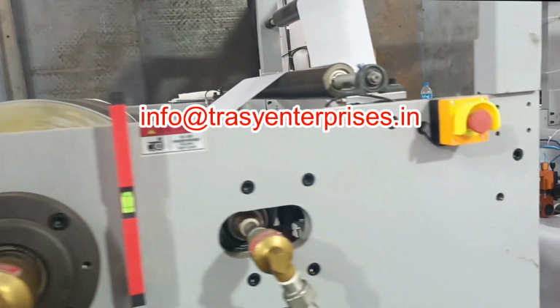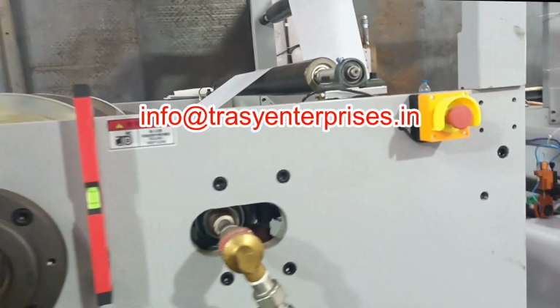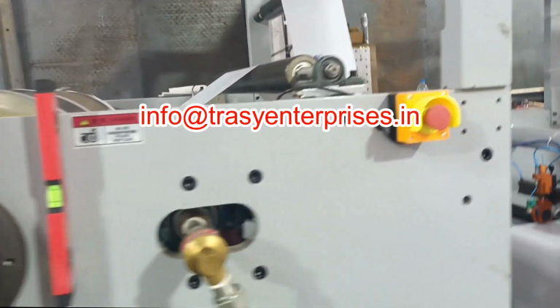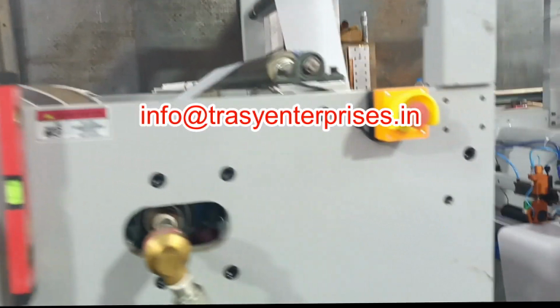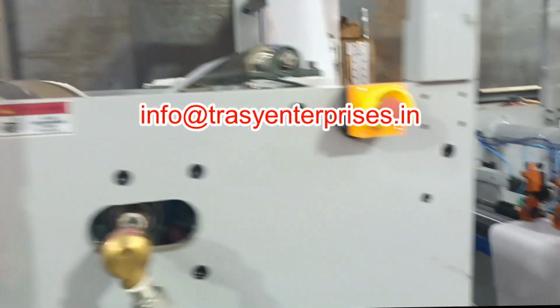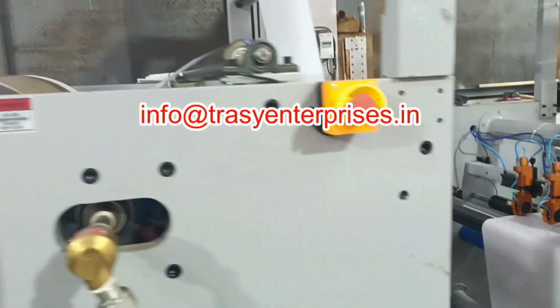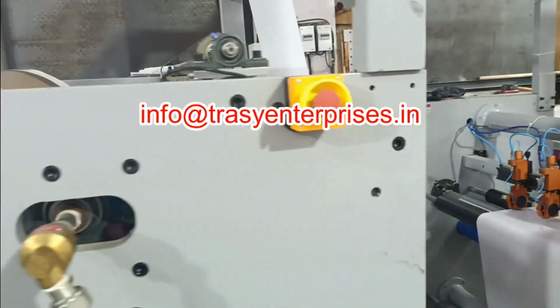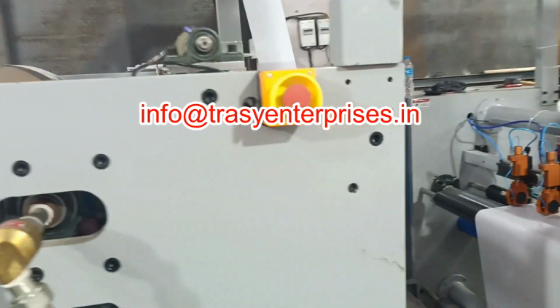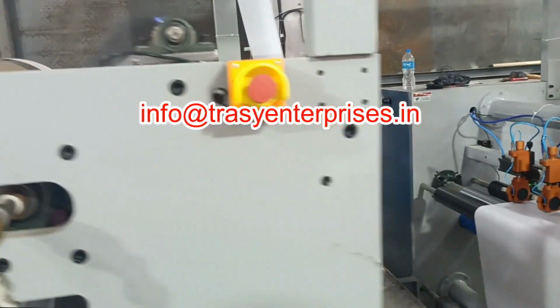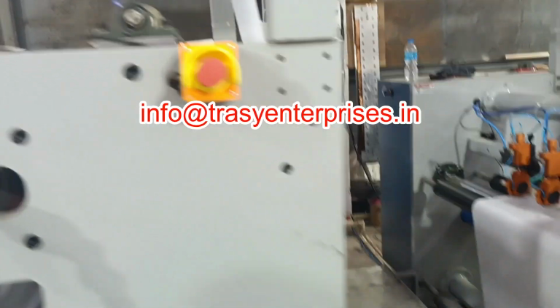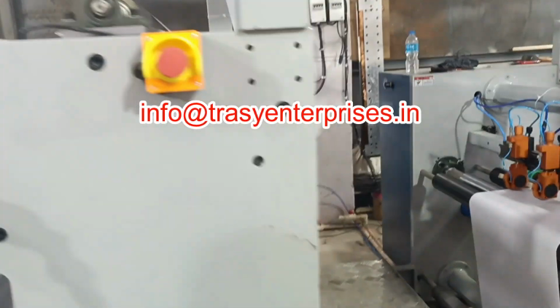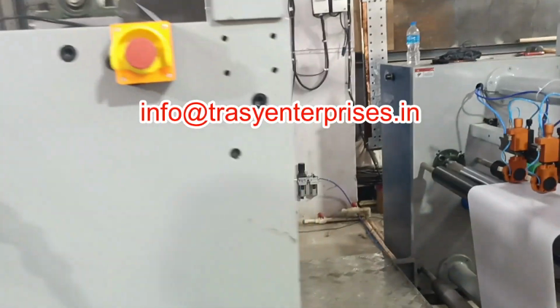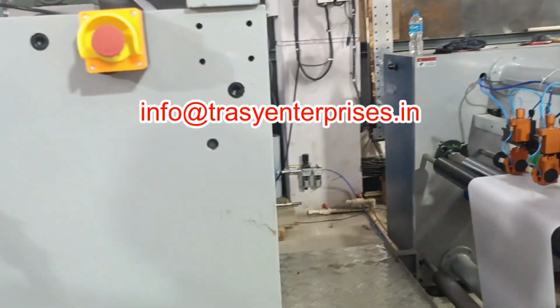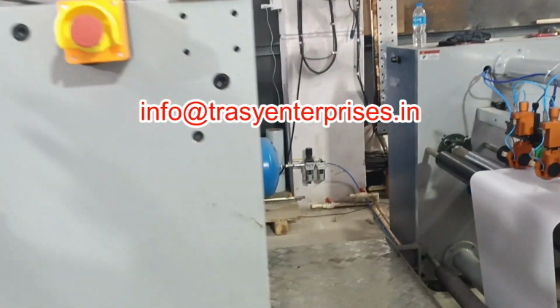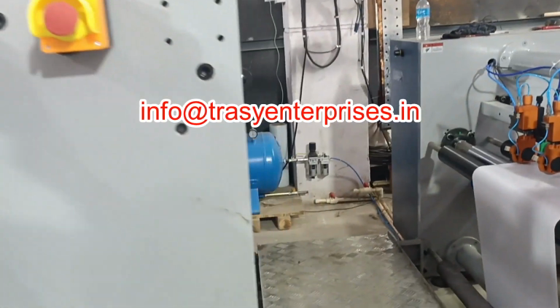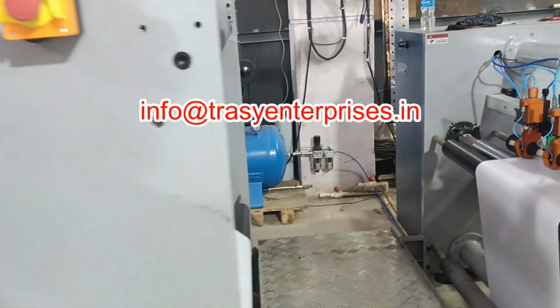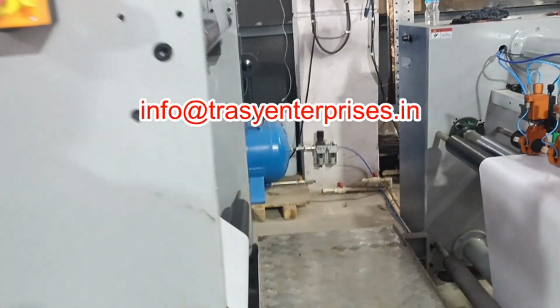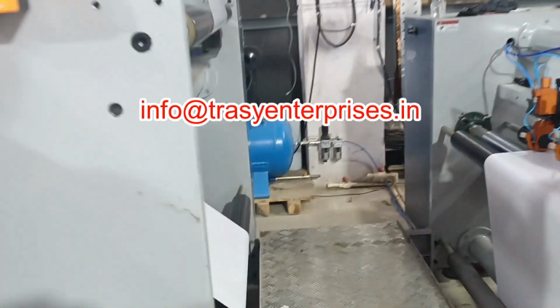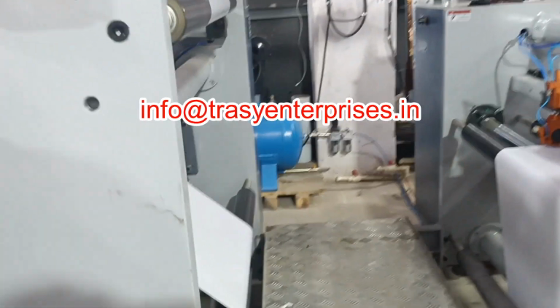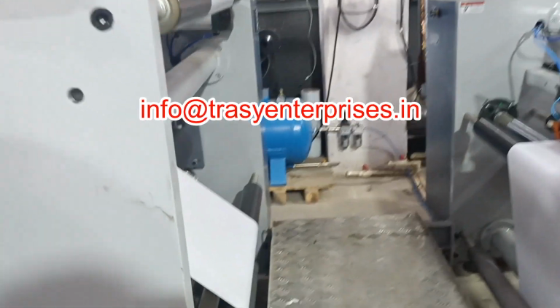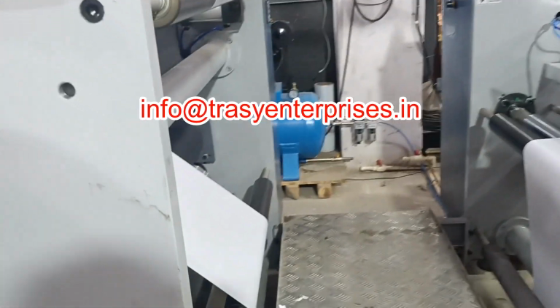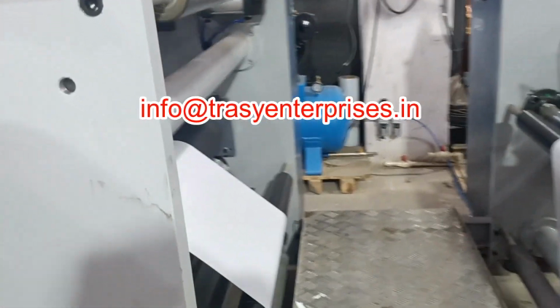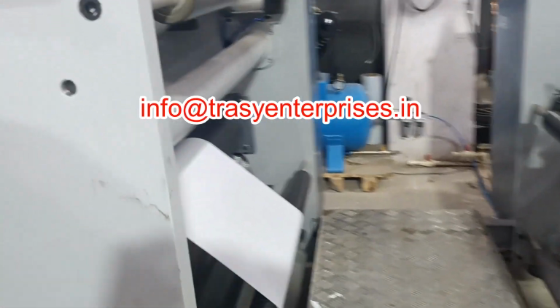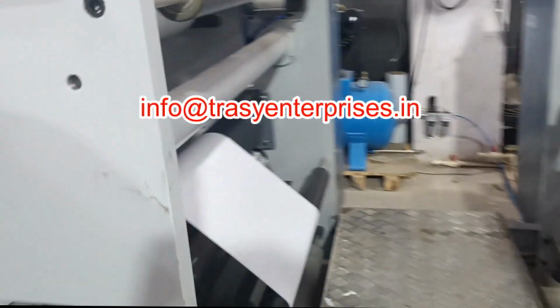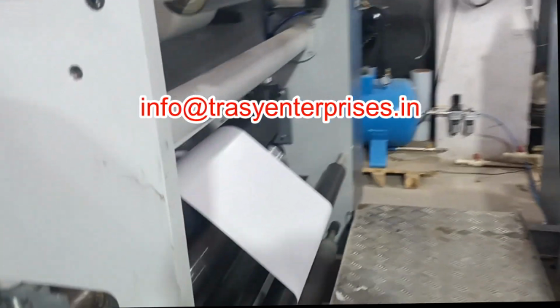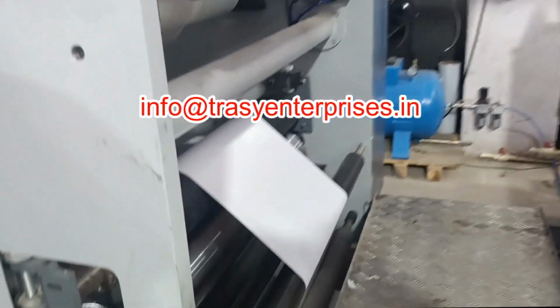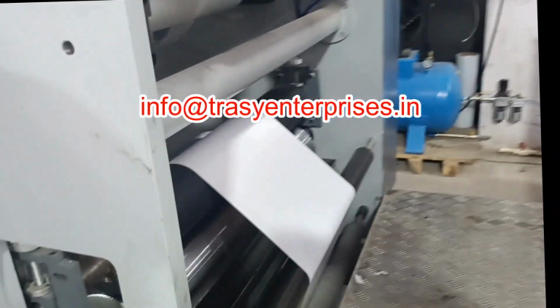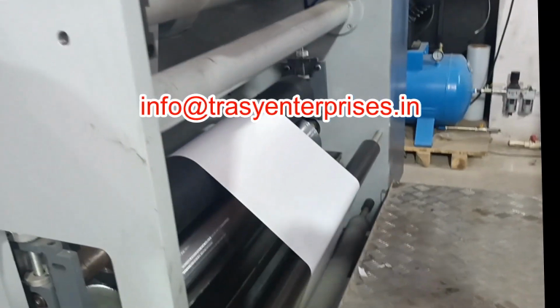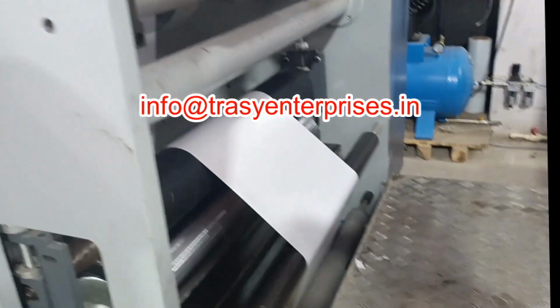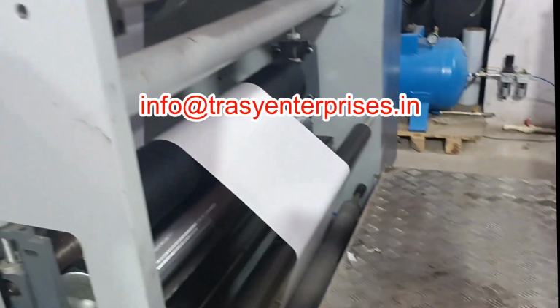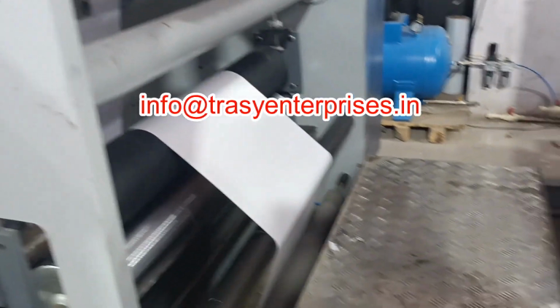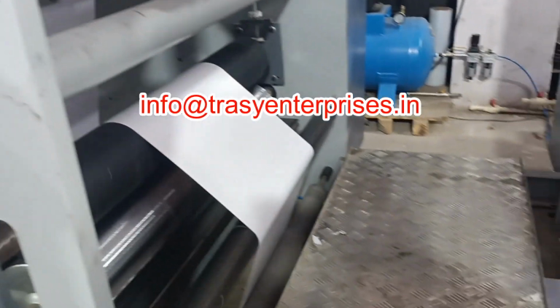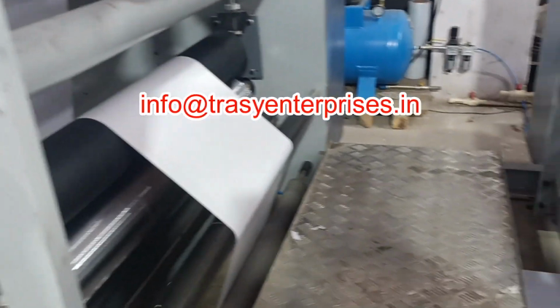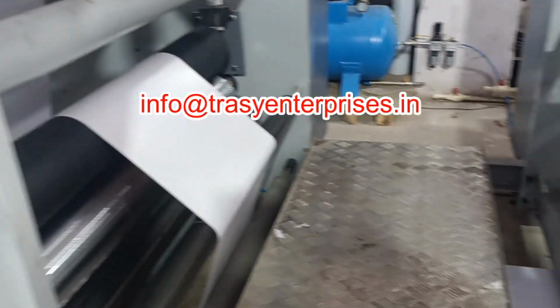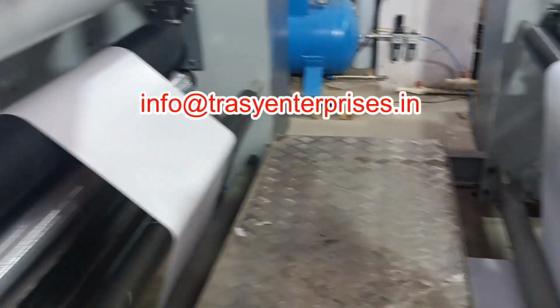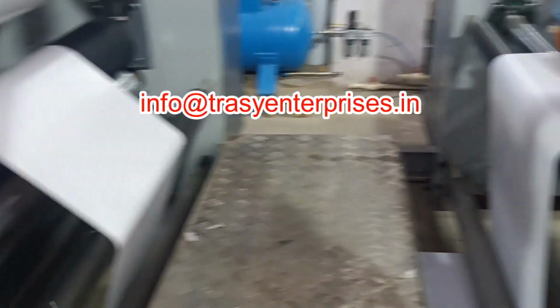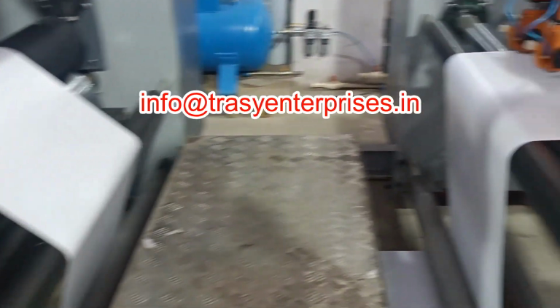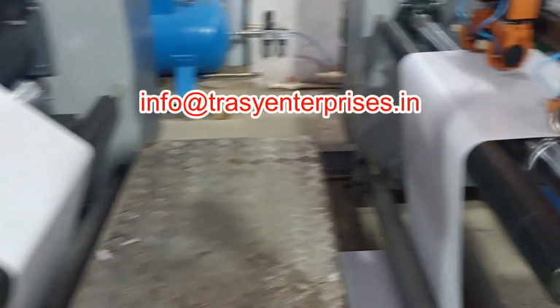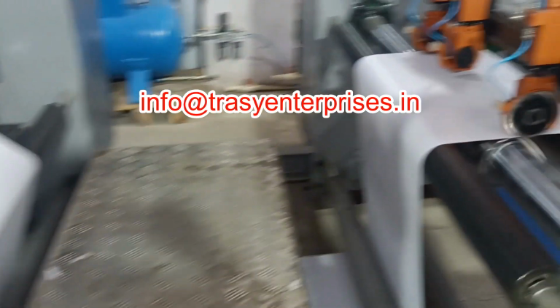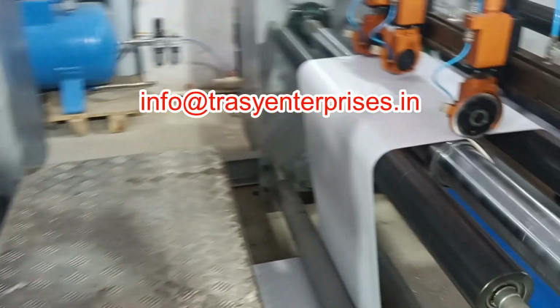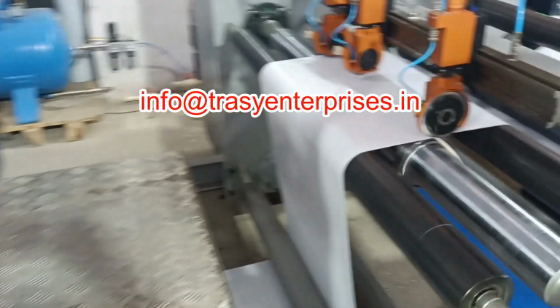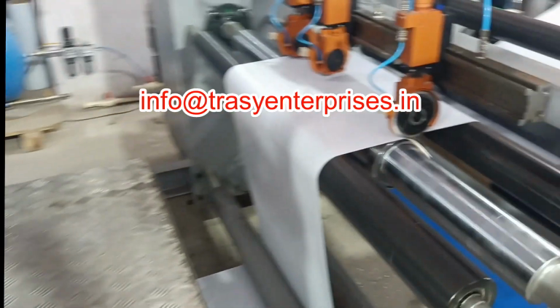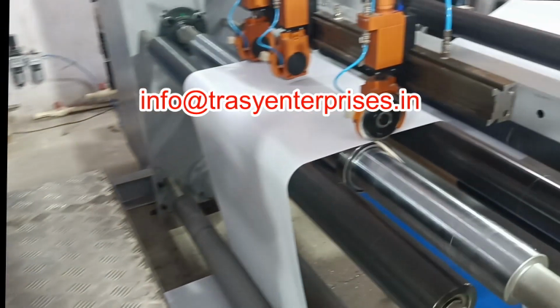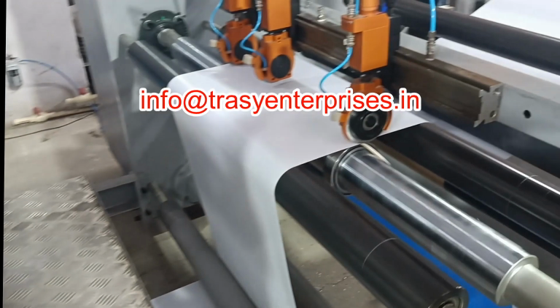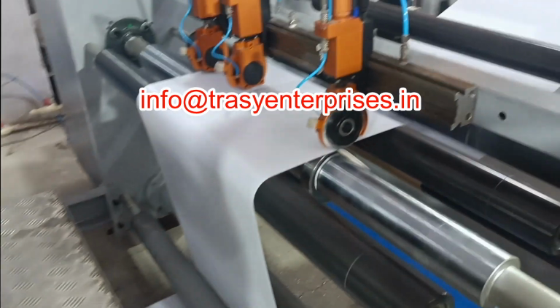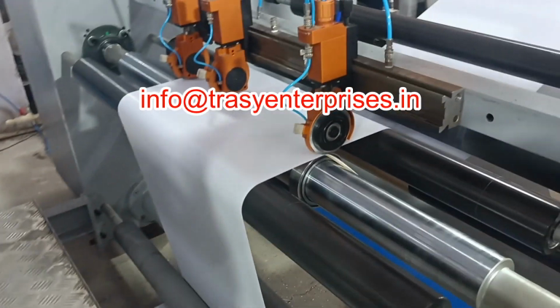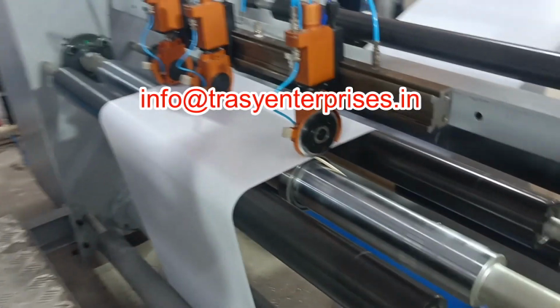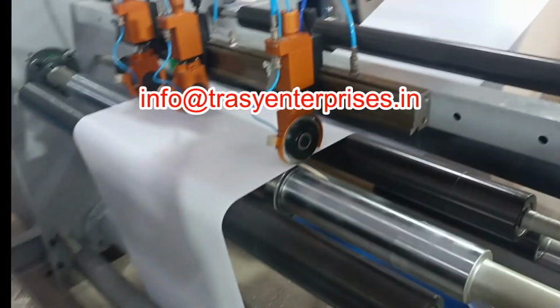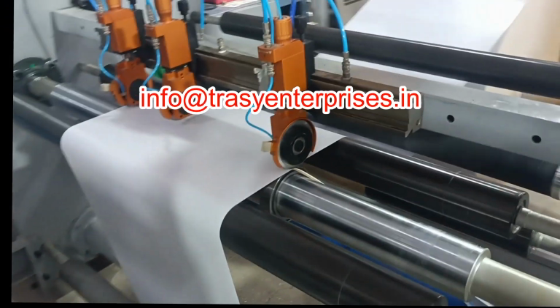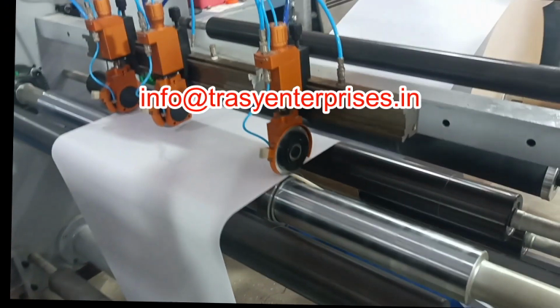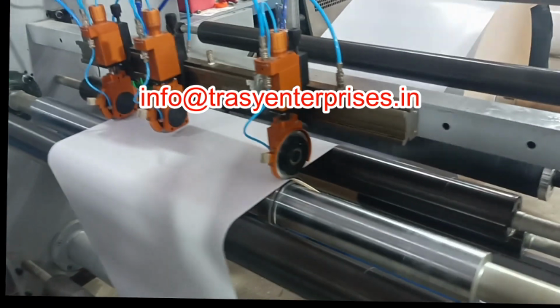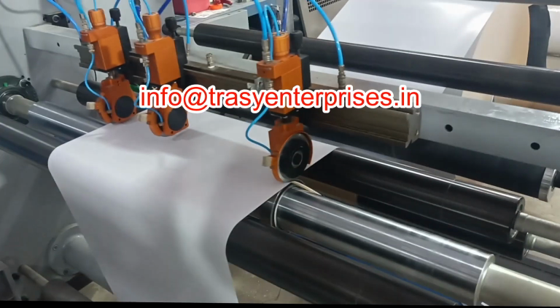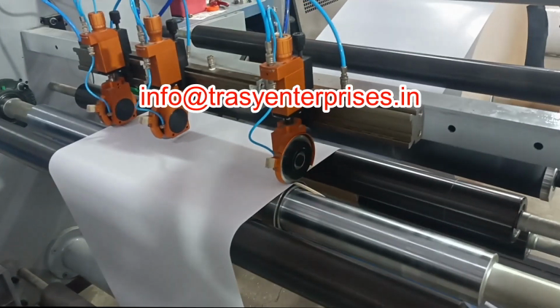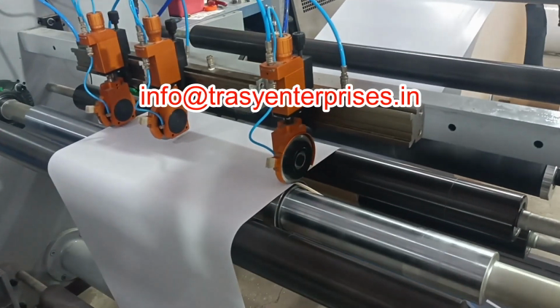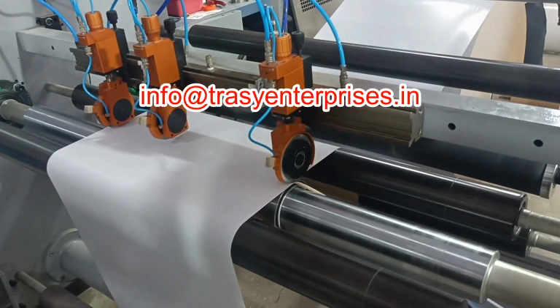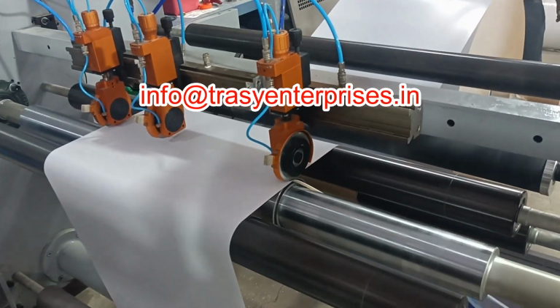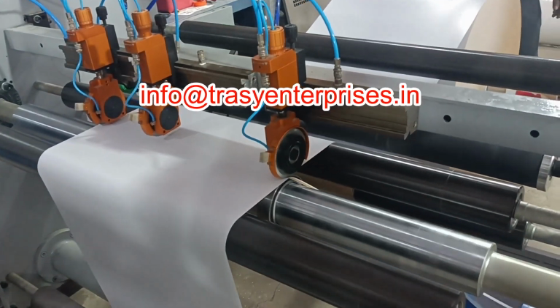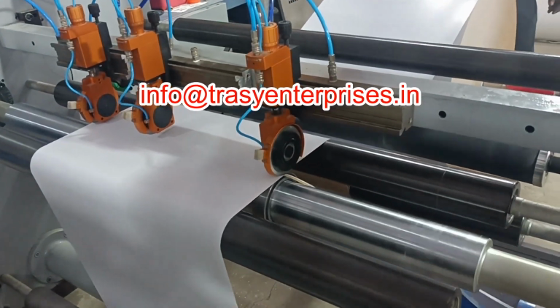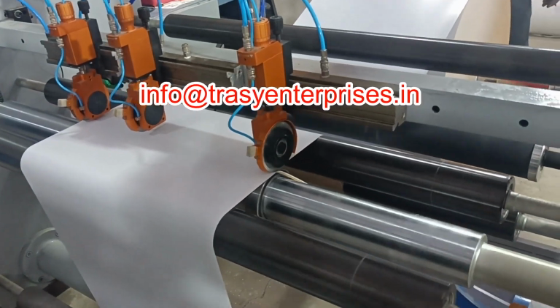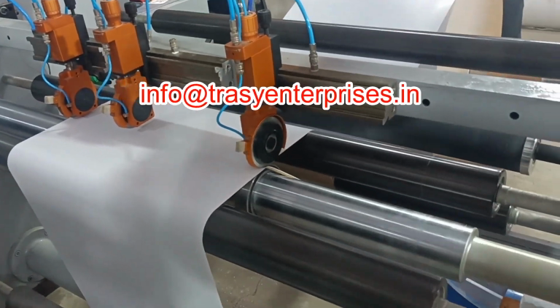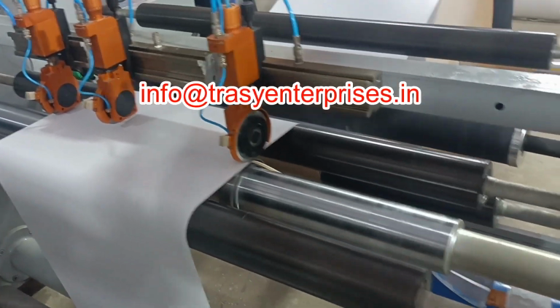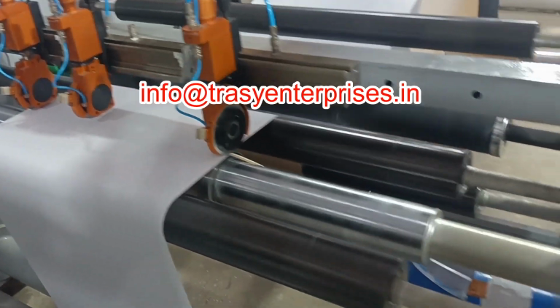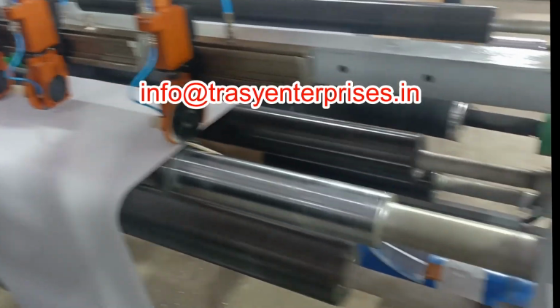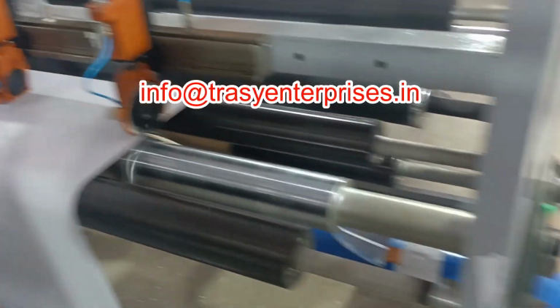The maximum unwinding diameter is 1000 millimeters, and the roll weight can be up to 1000 kilograms.